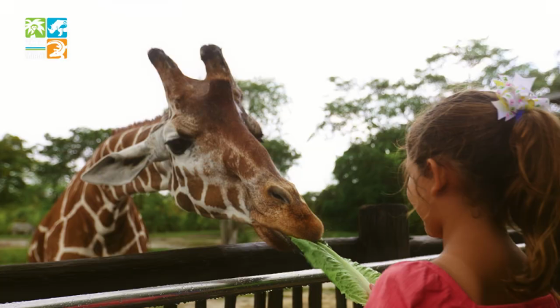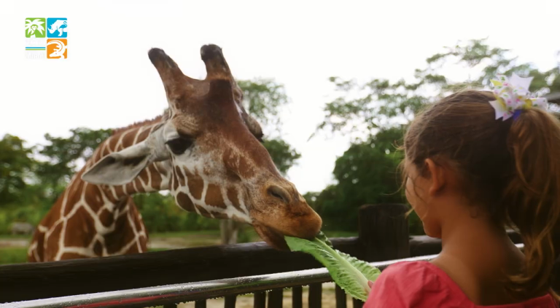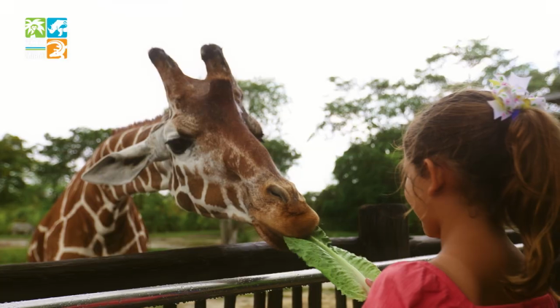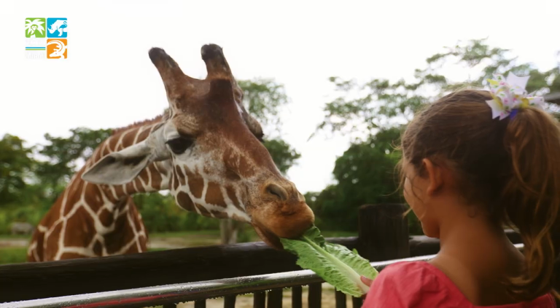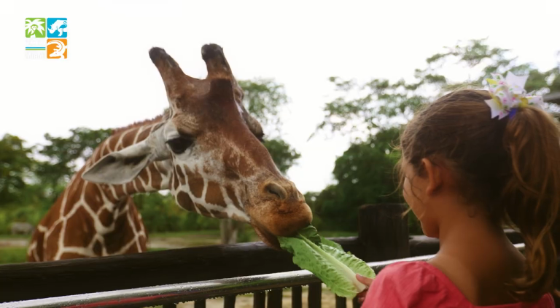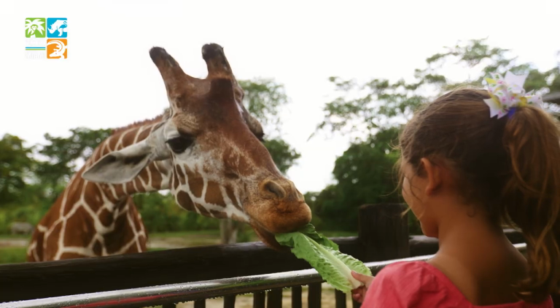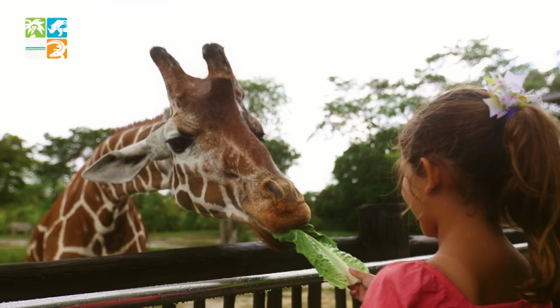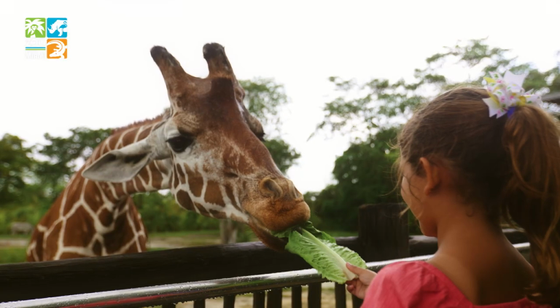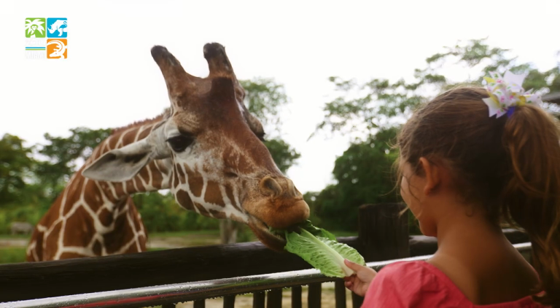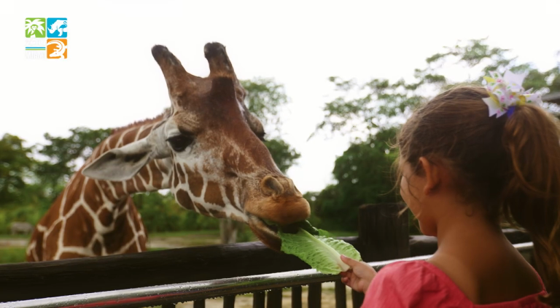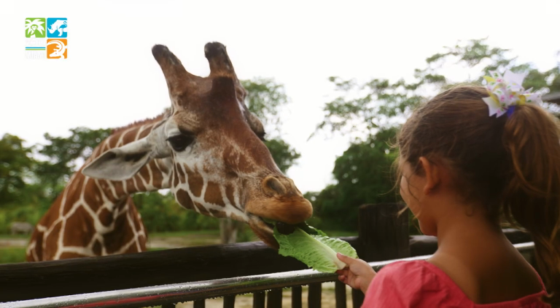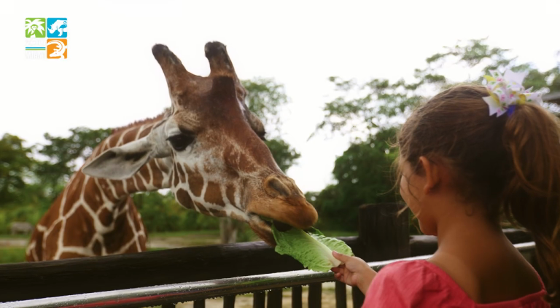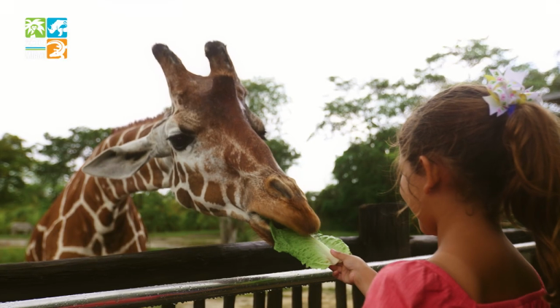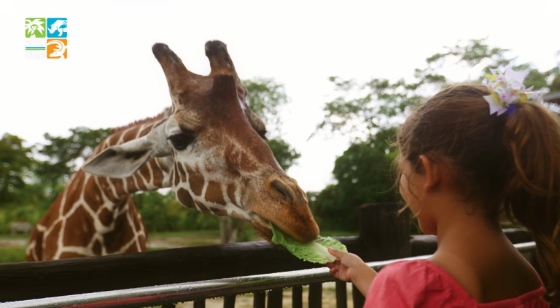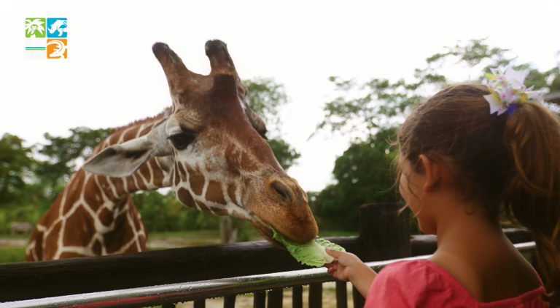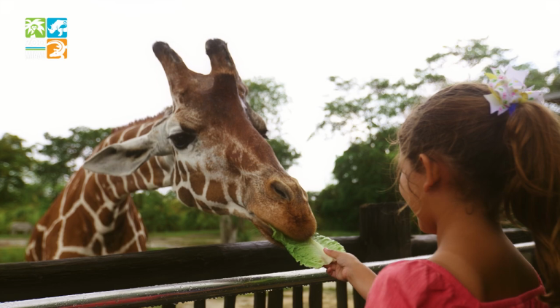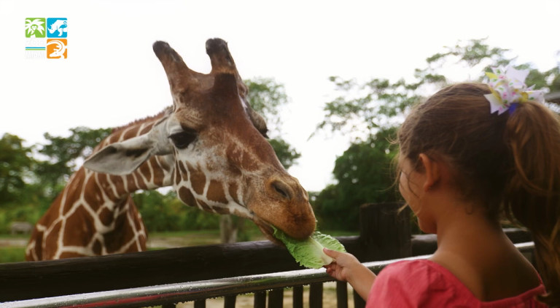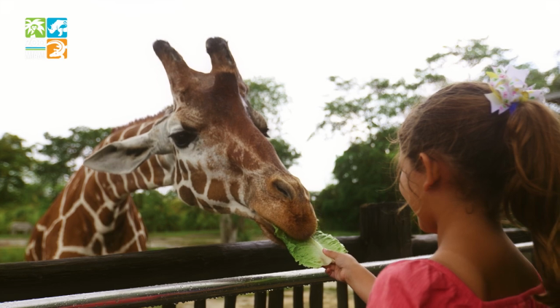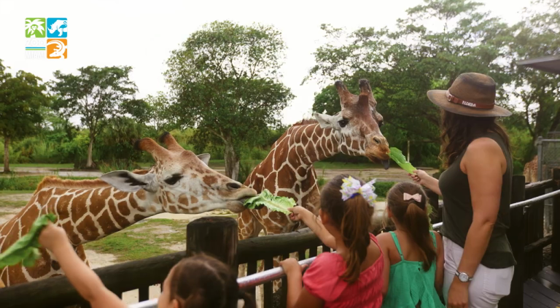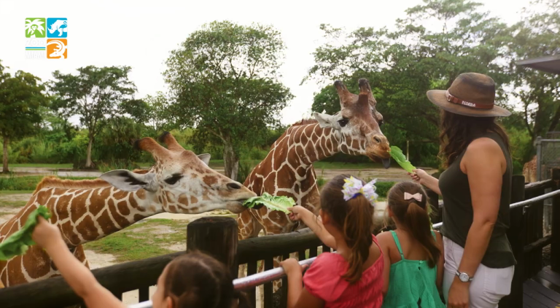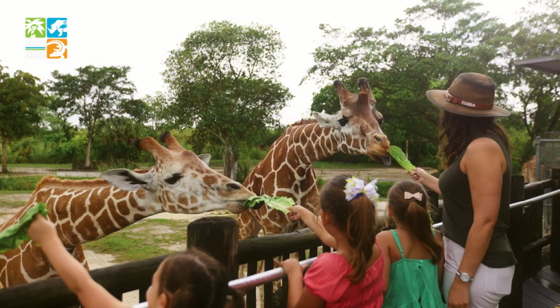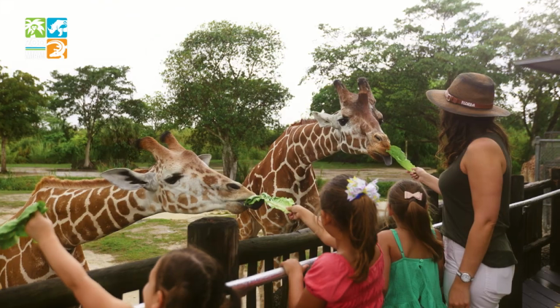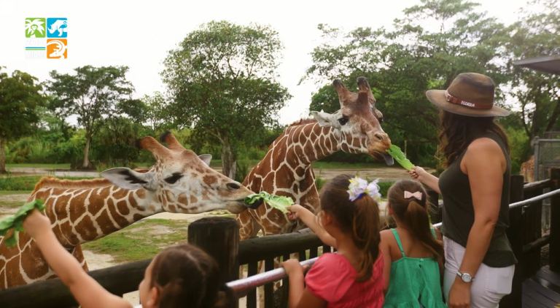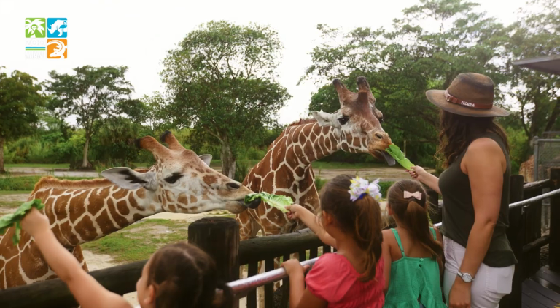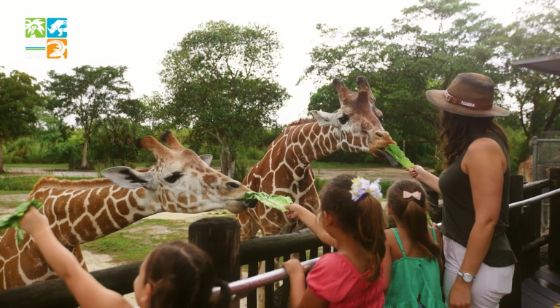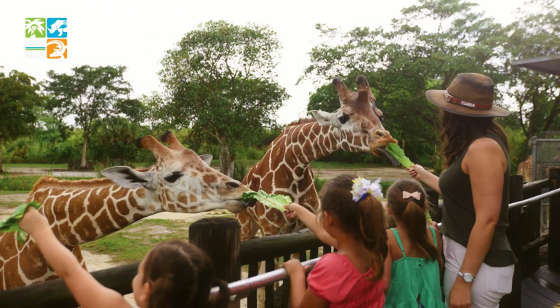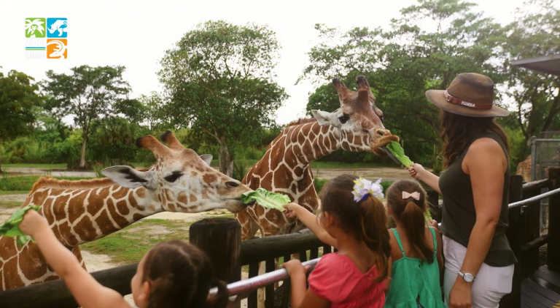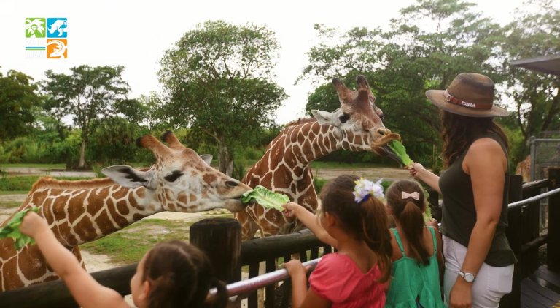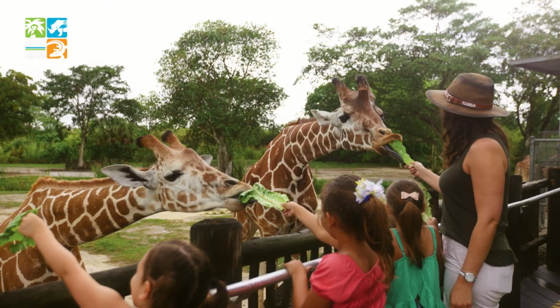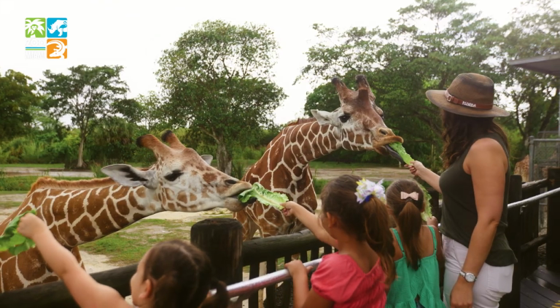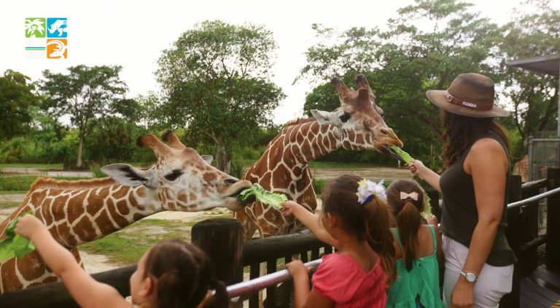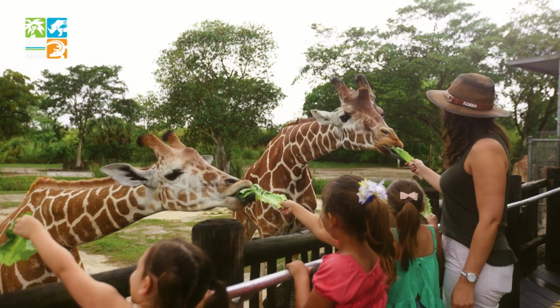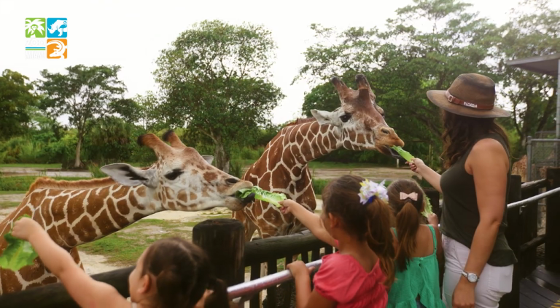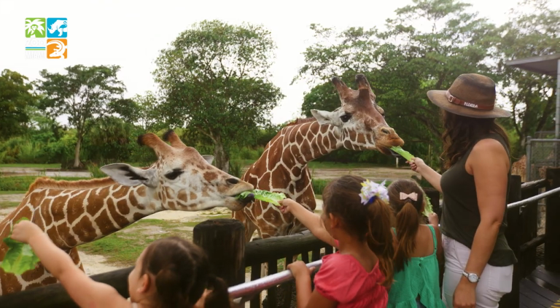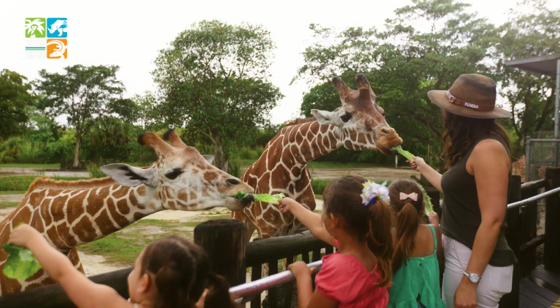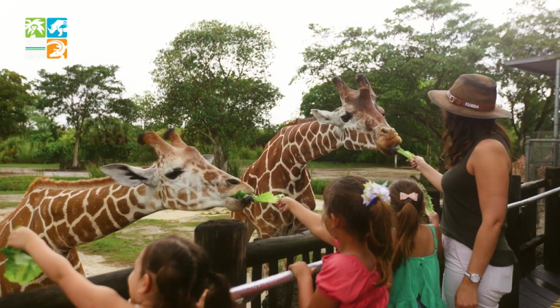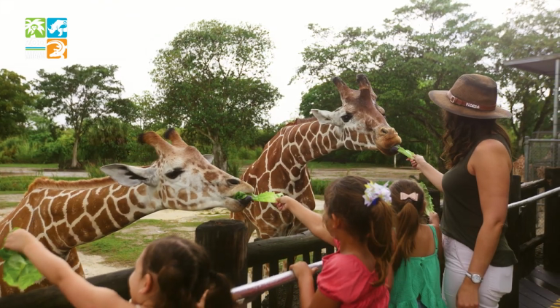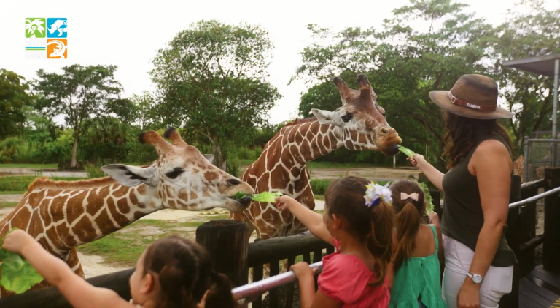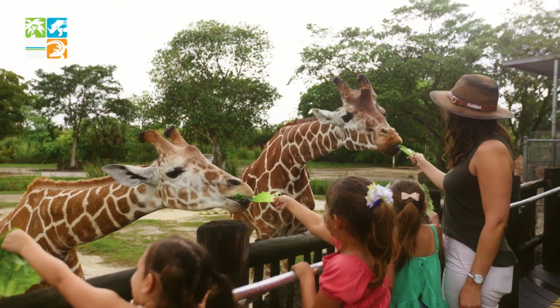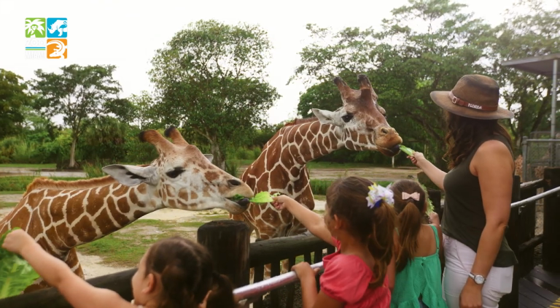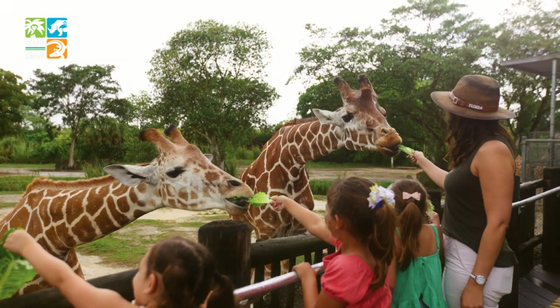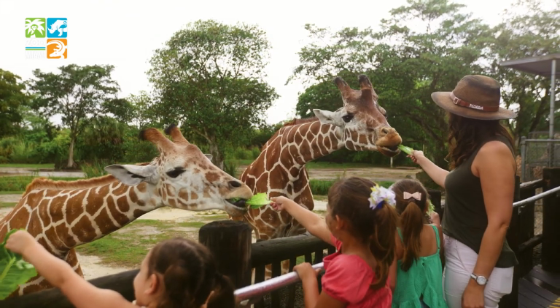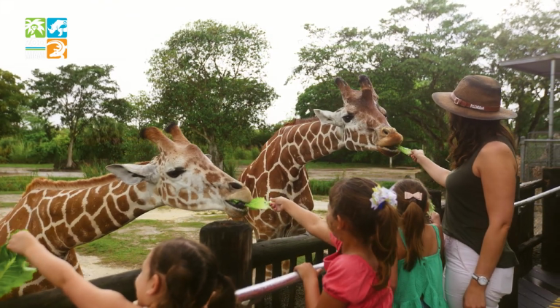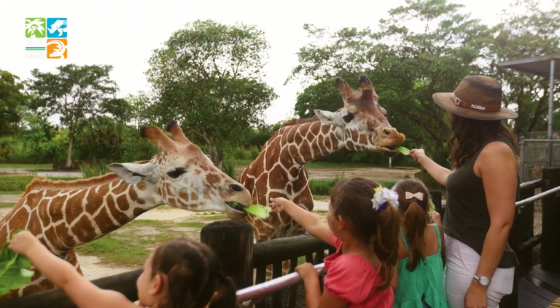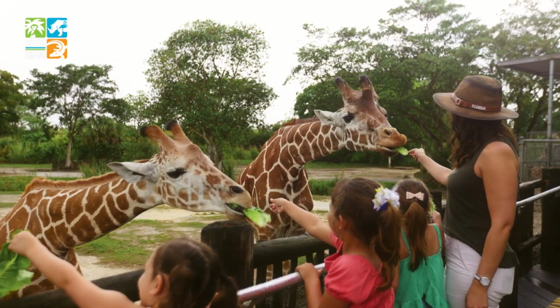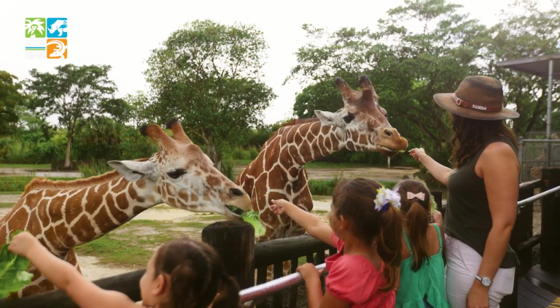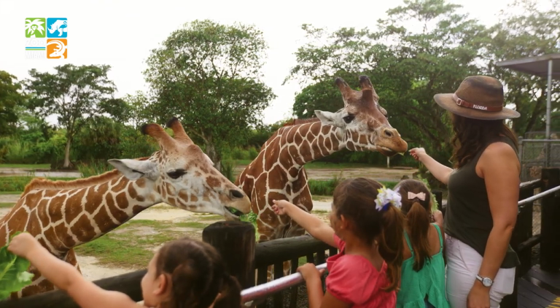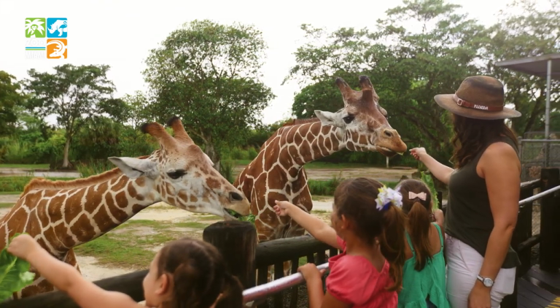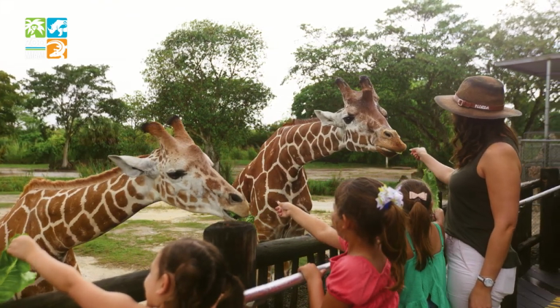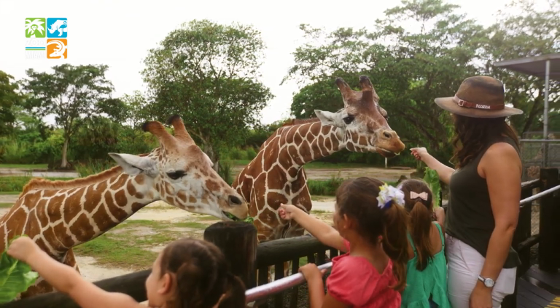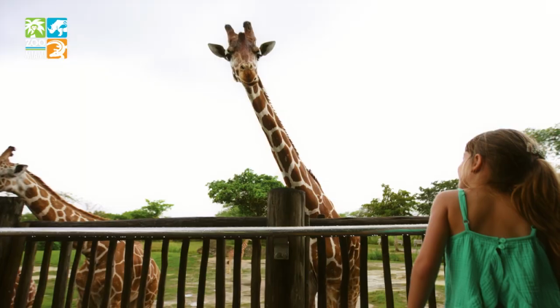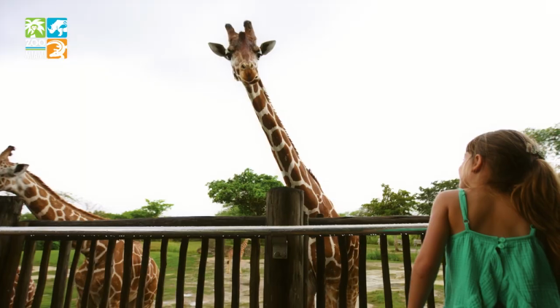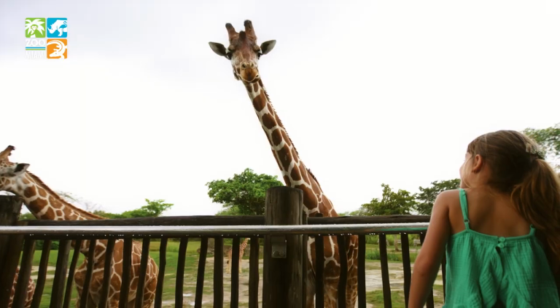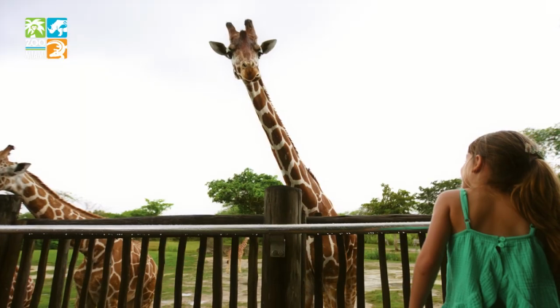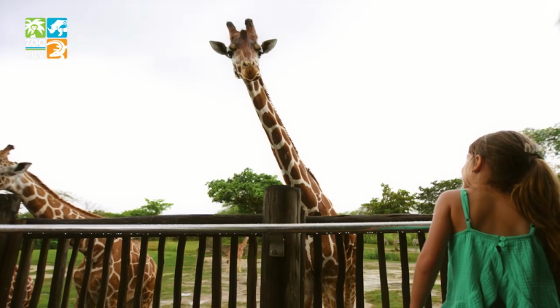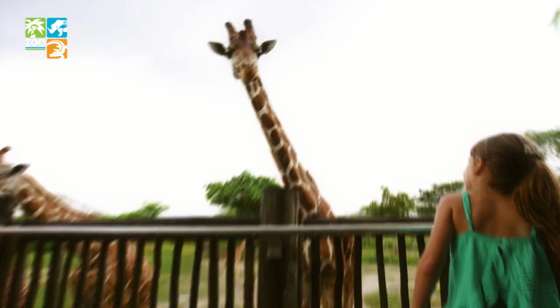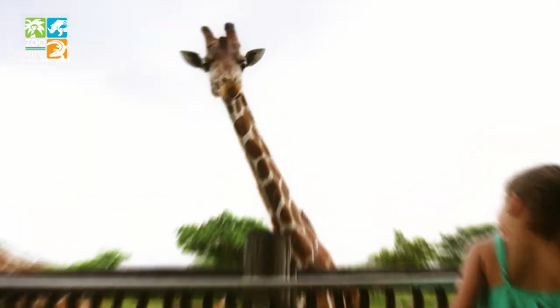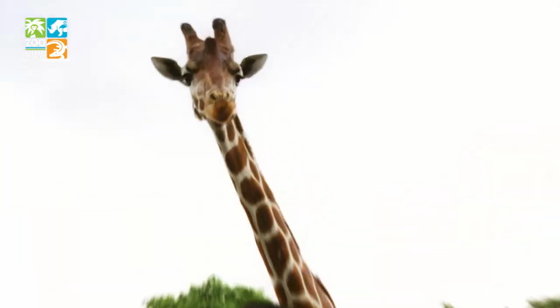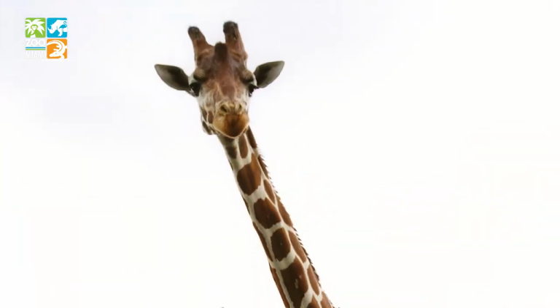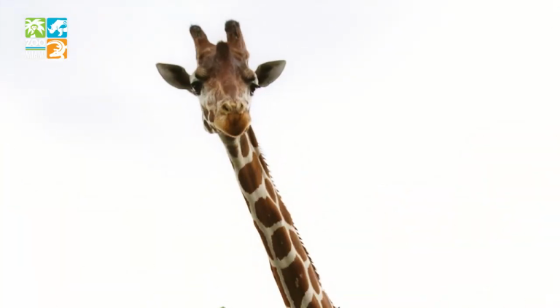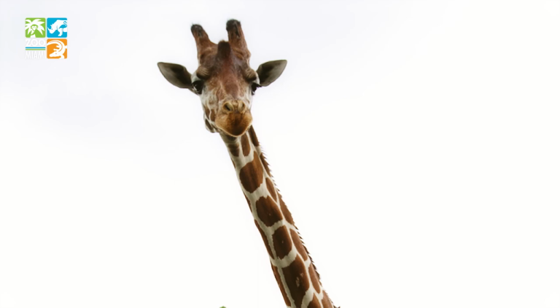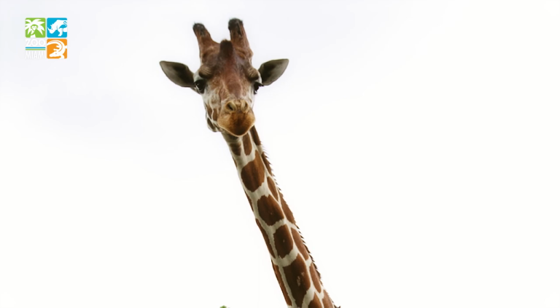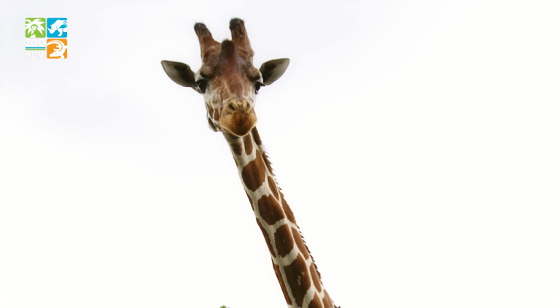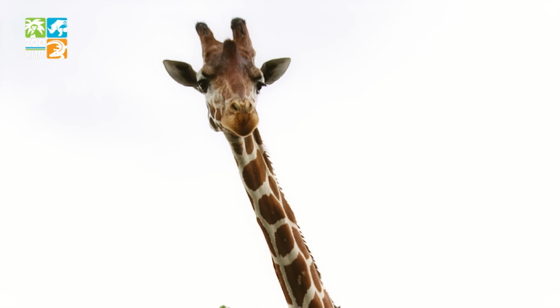Live it at Zoo Miami, where you can hand-feed friendly giraffes their favorite snacks. How's the weather up there?